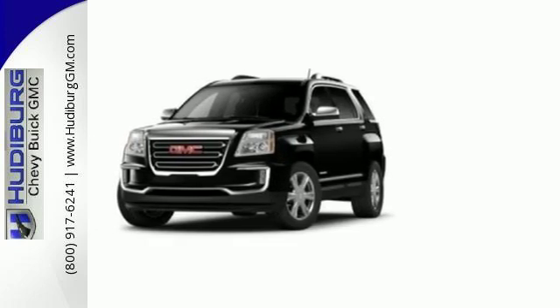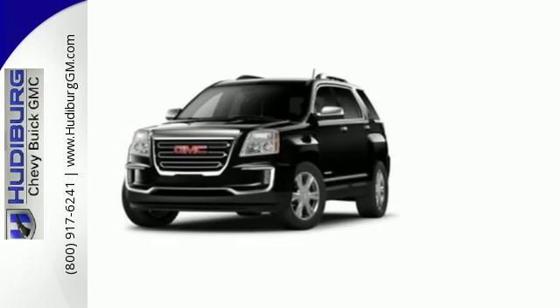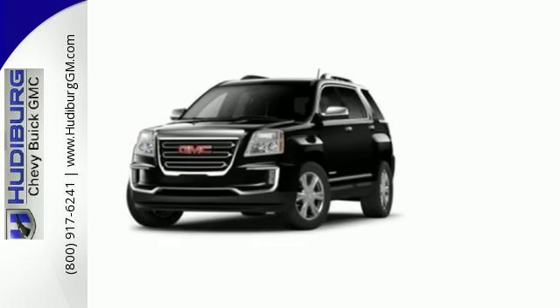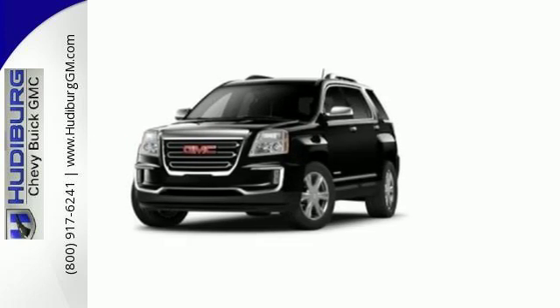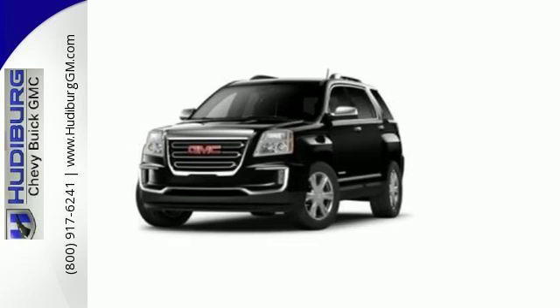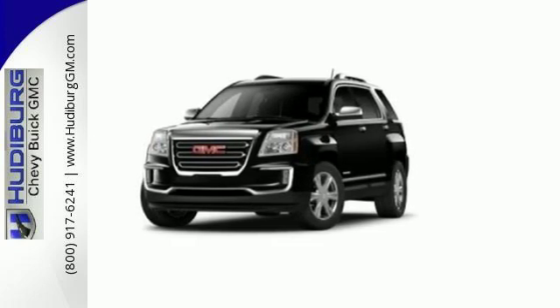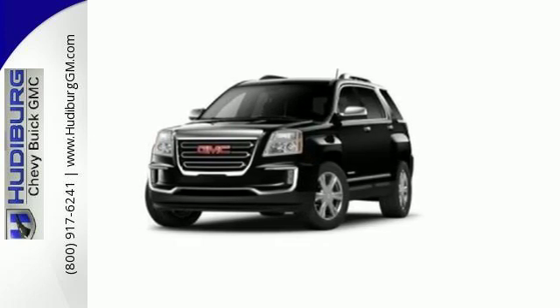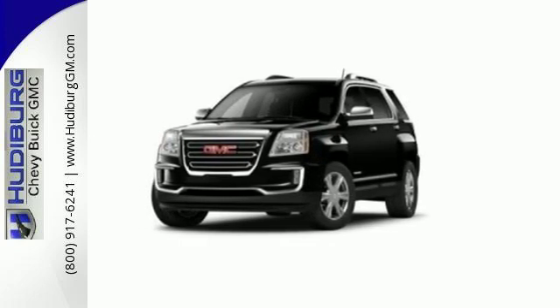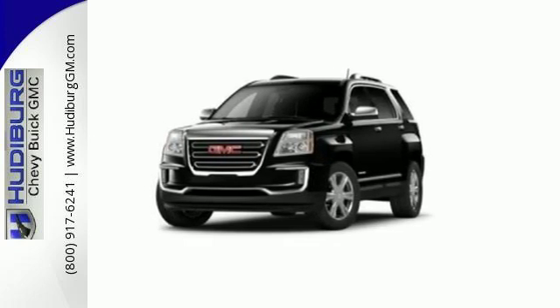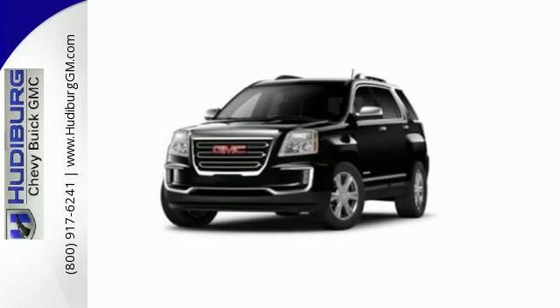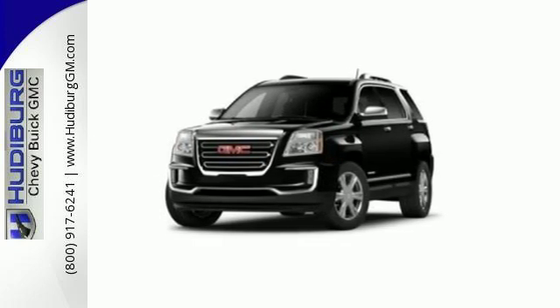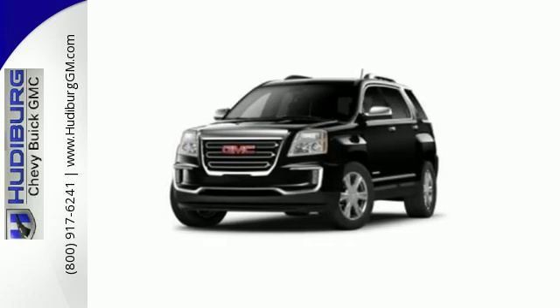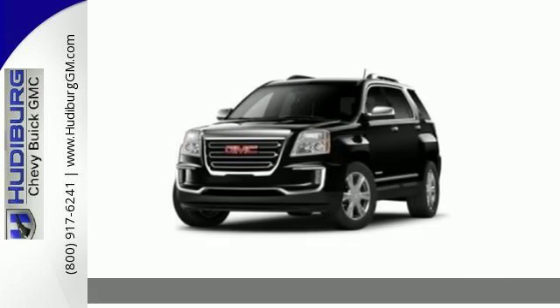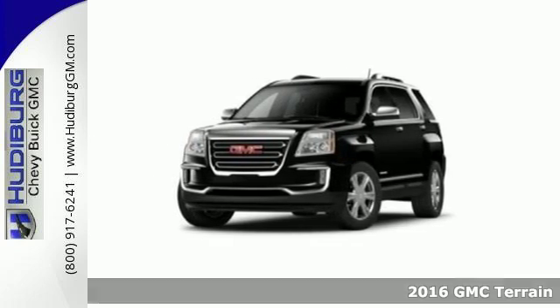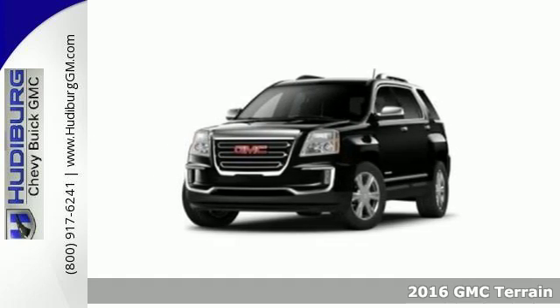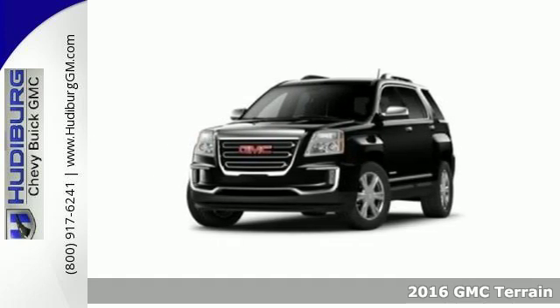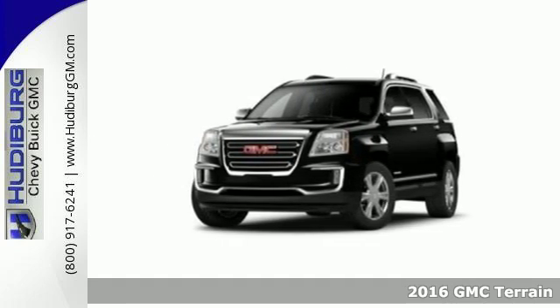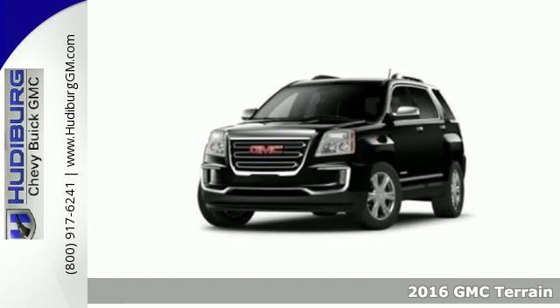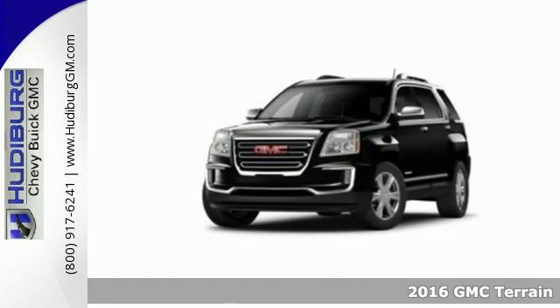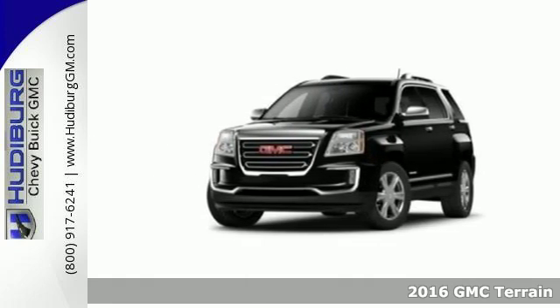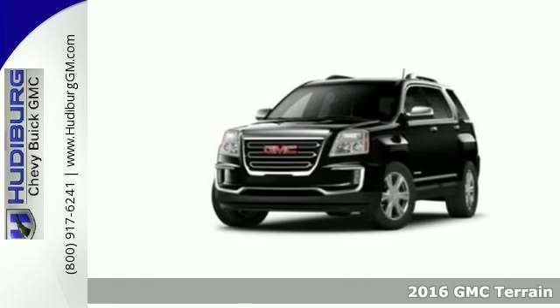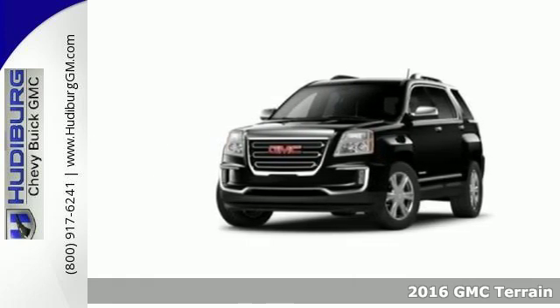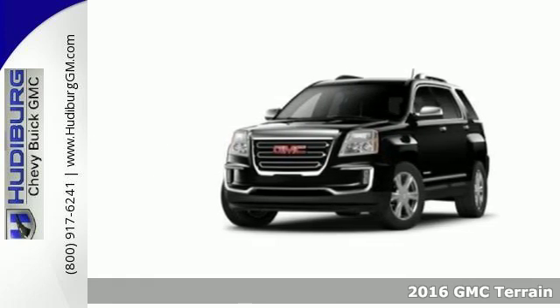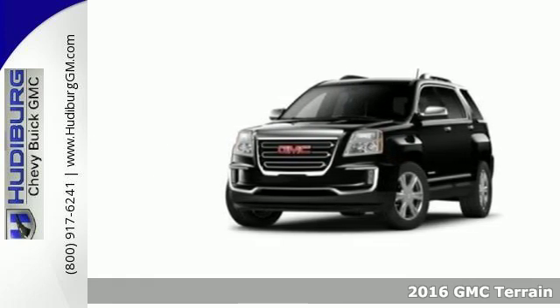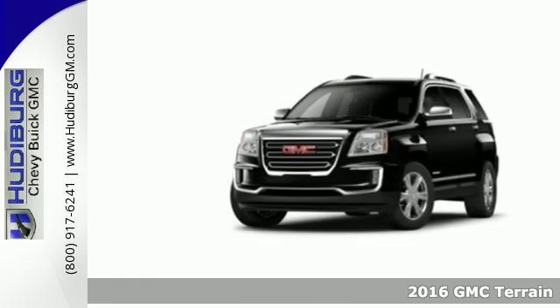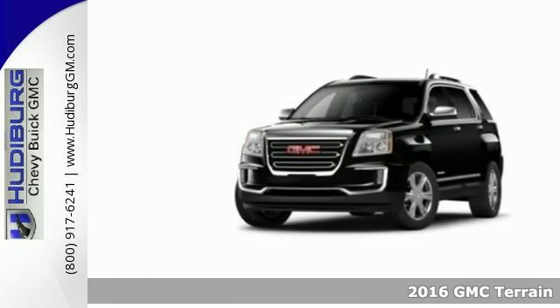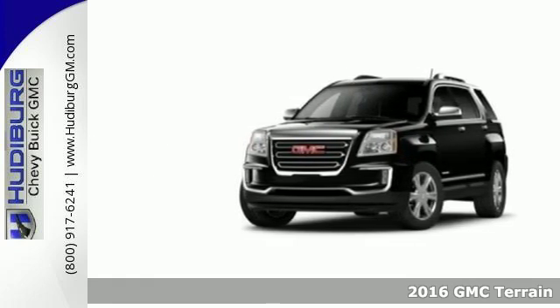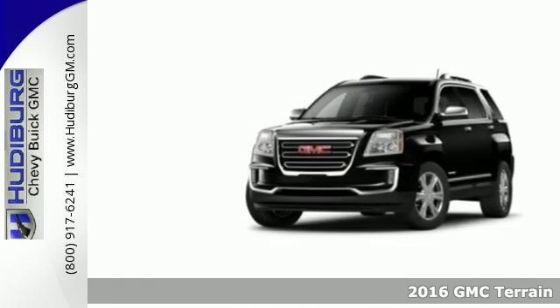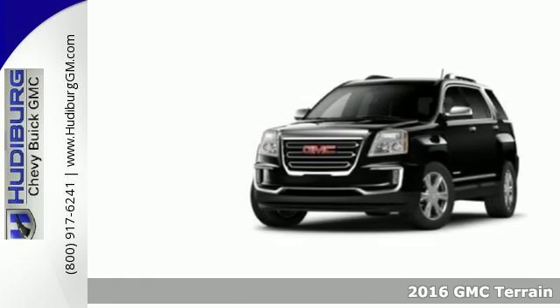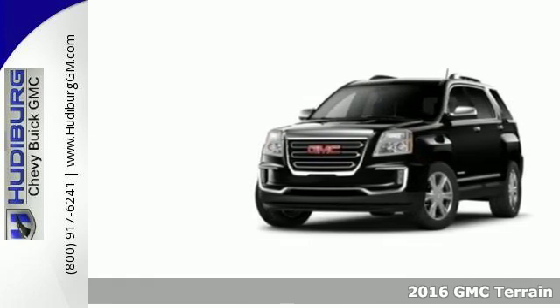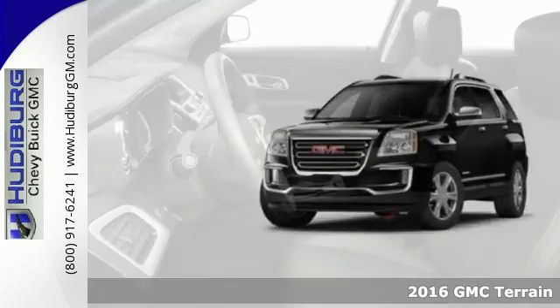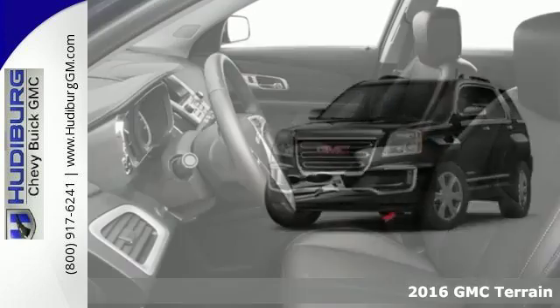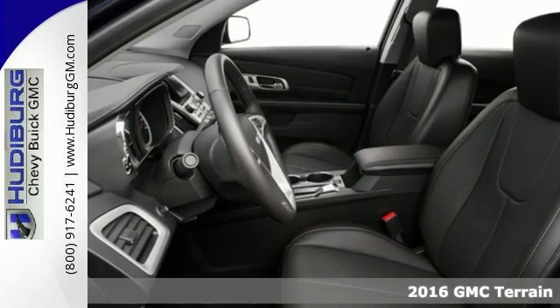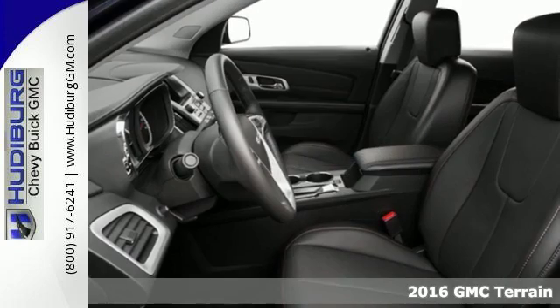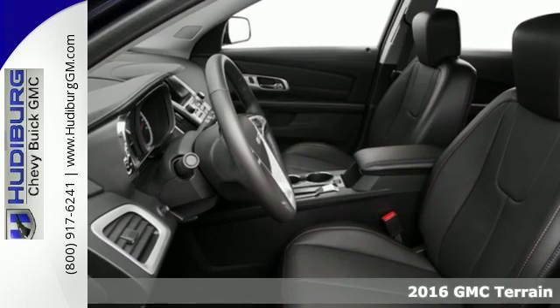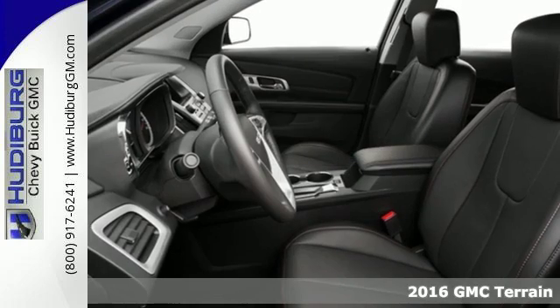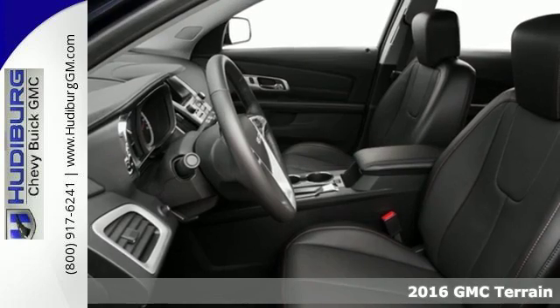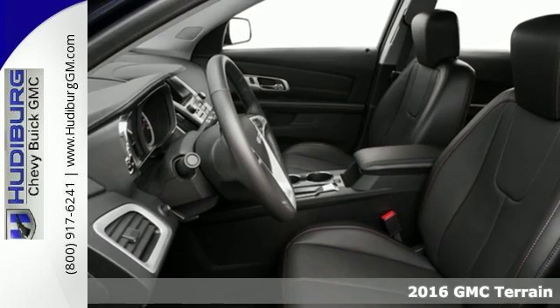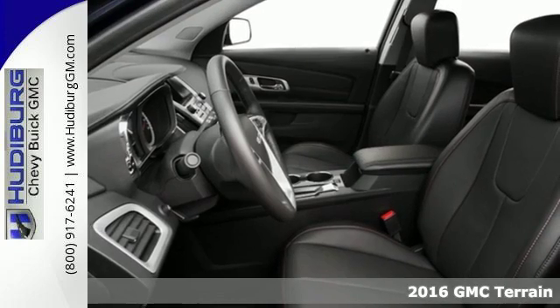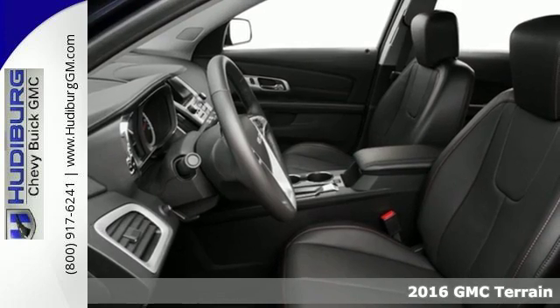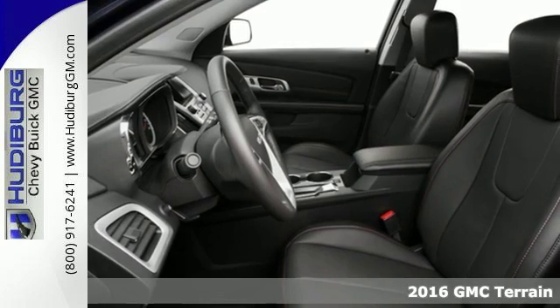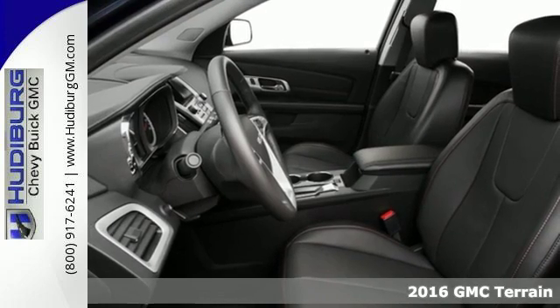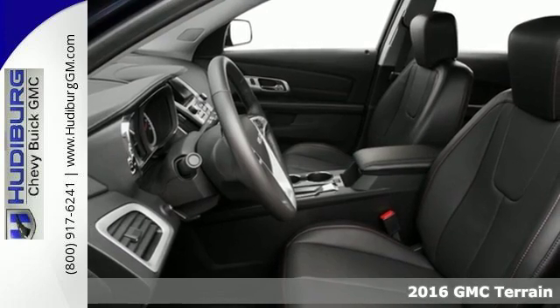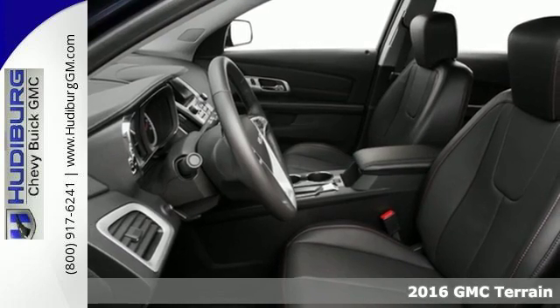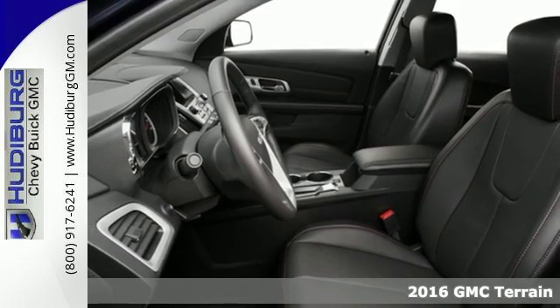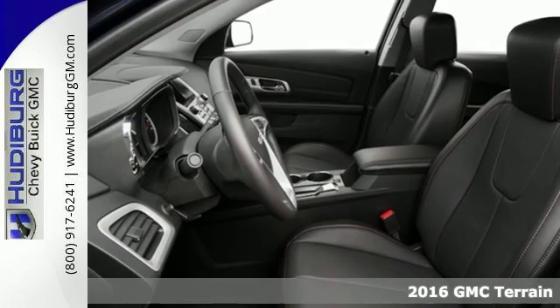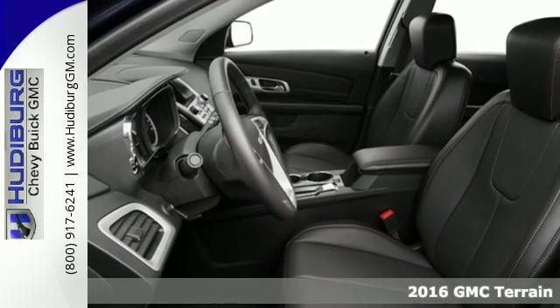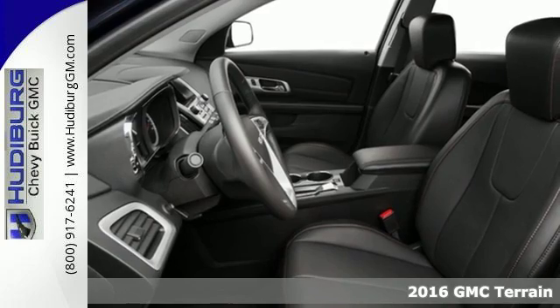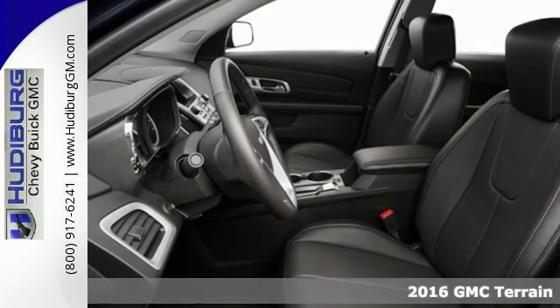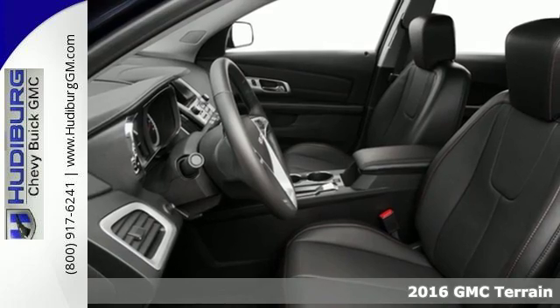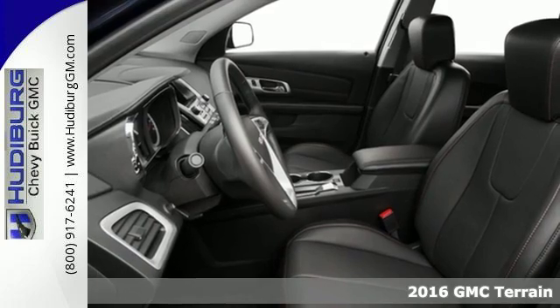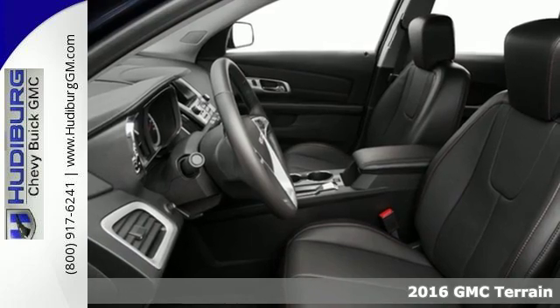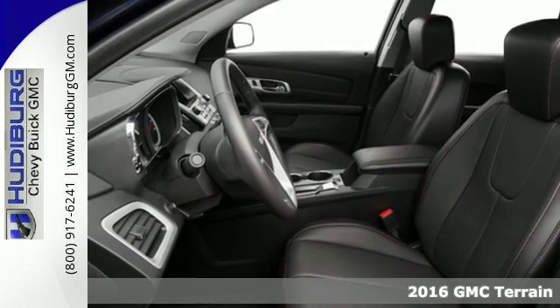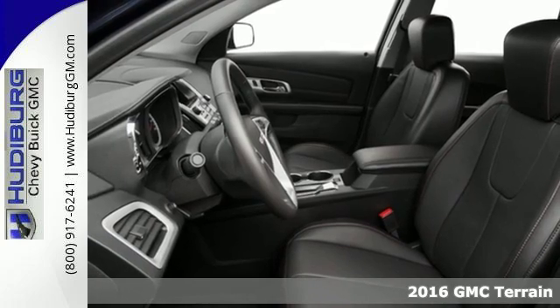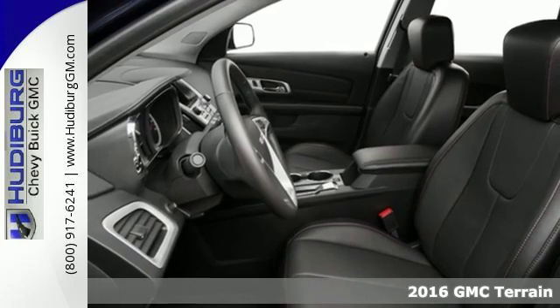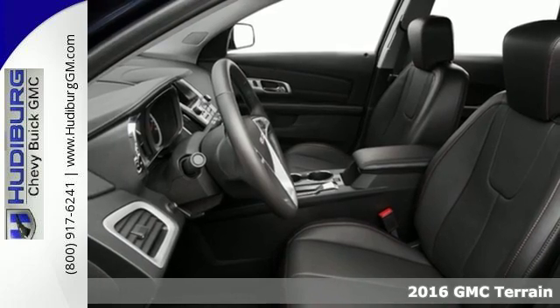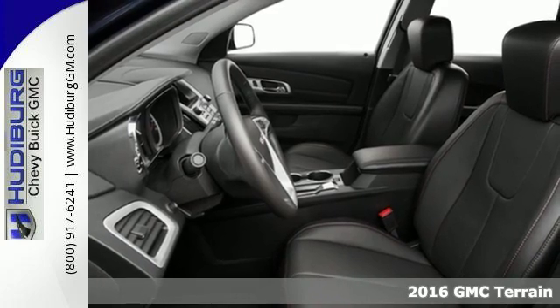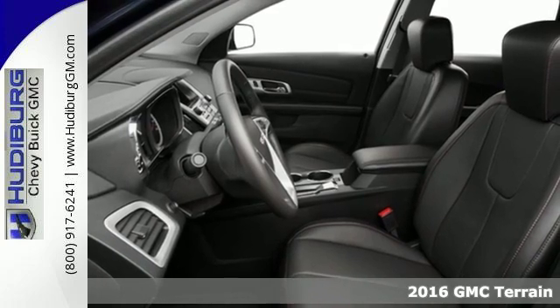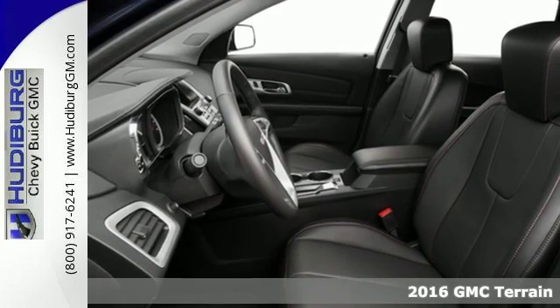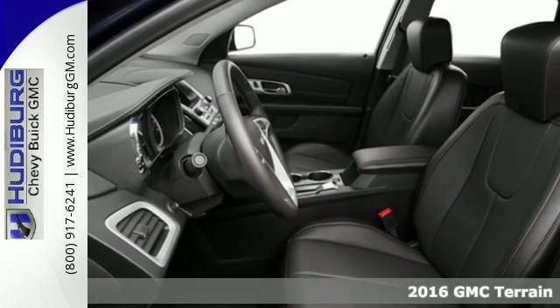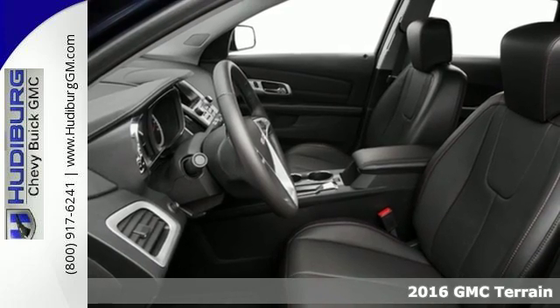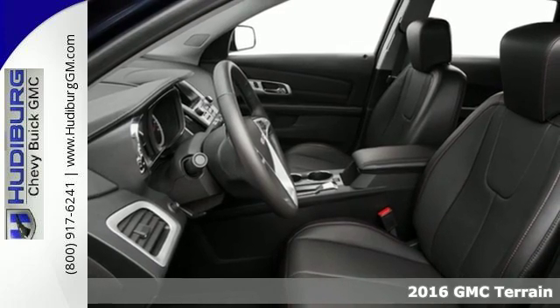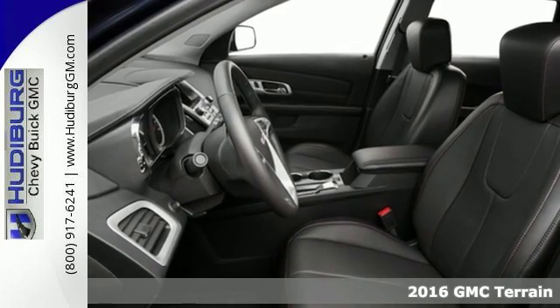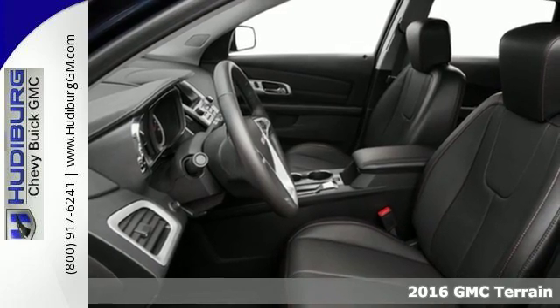It's a 2016 GMC Terrain. This crossover SUV provides your life with the flexibility it needs.